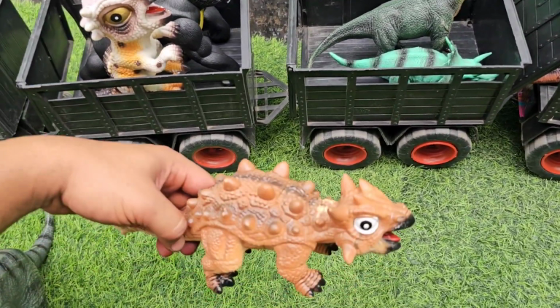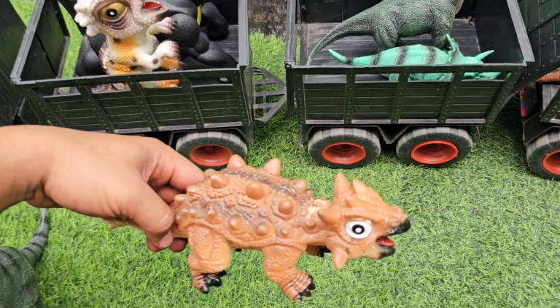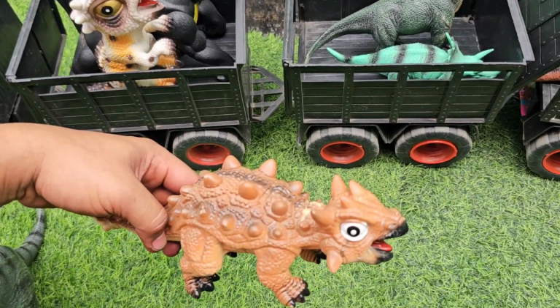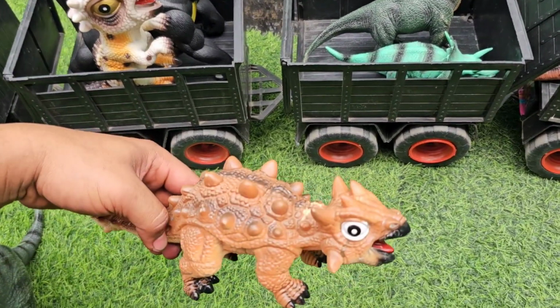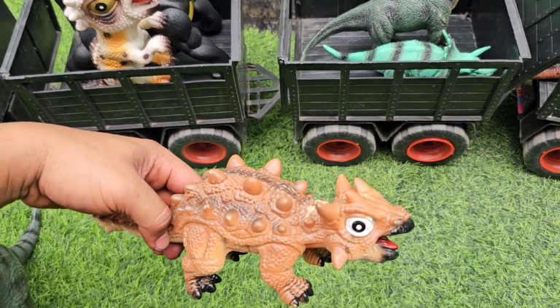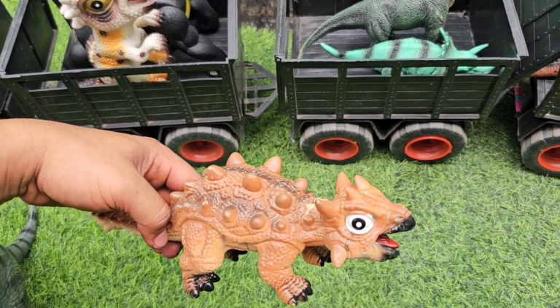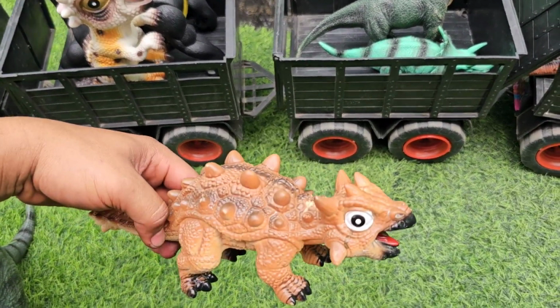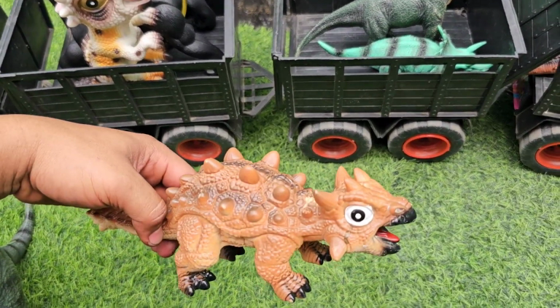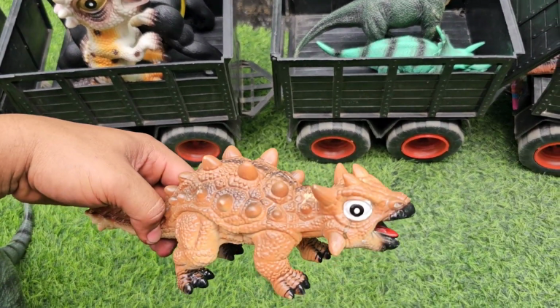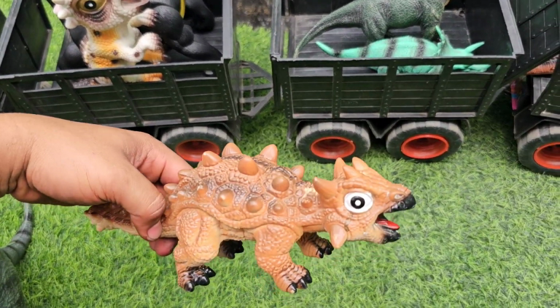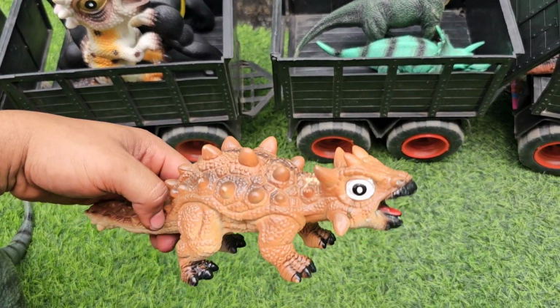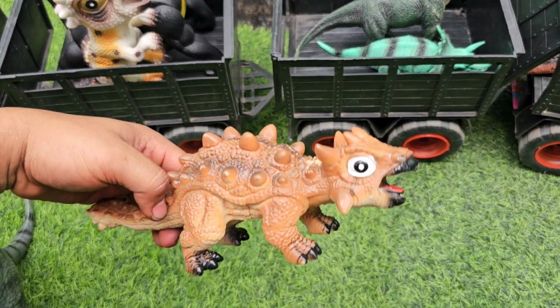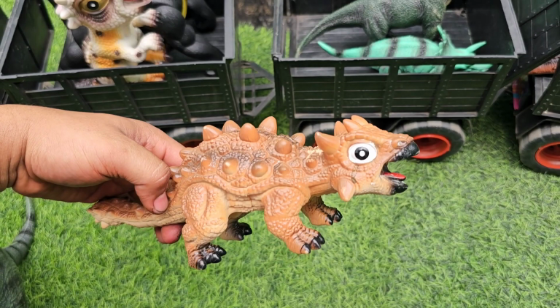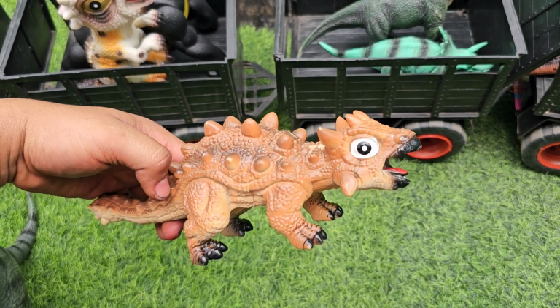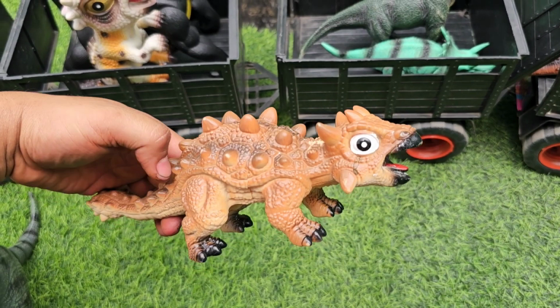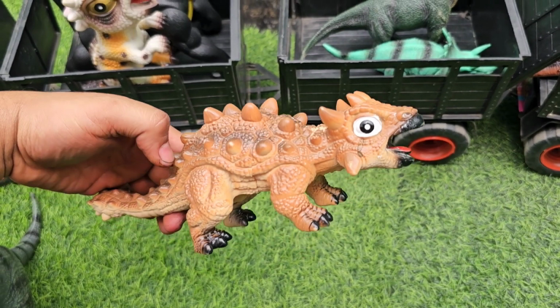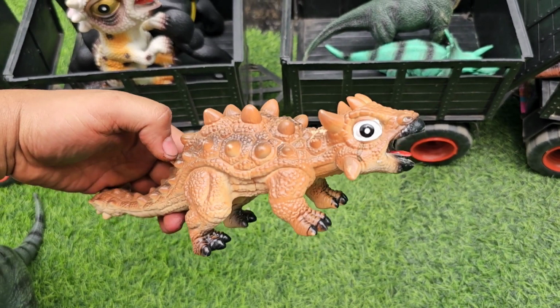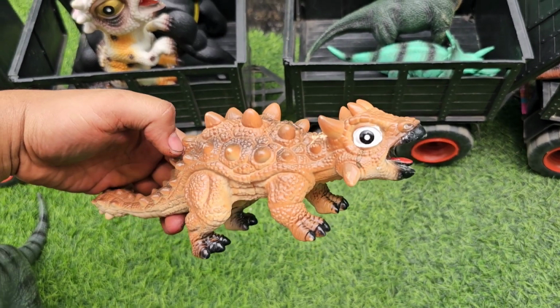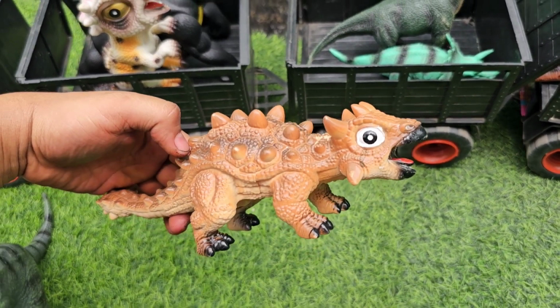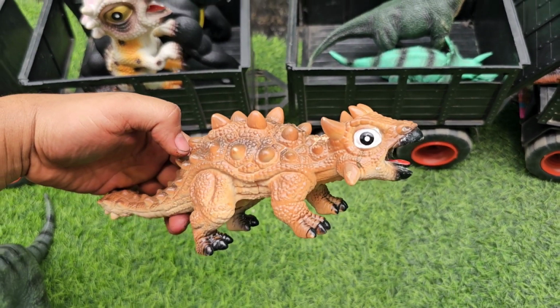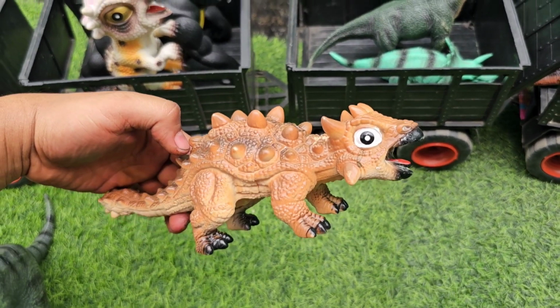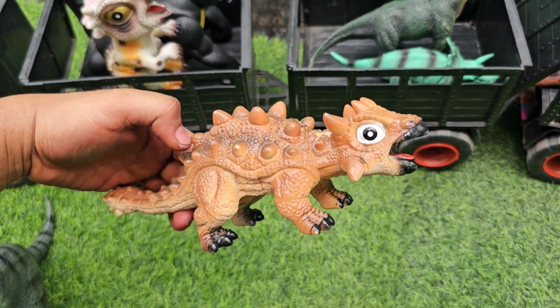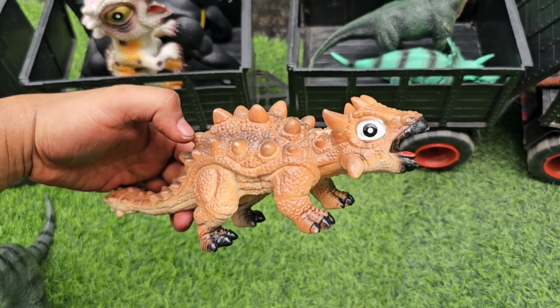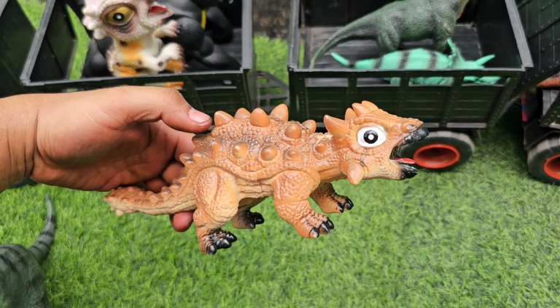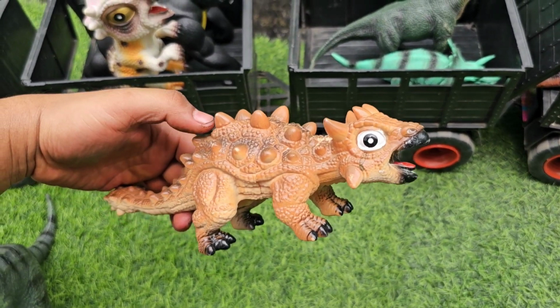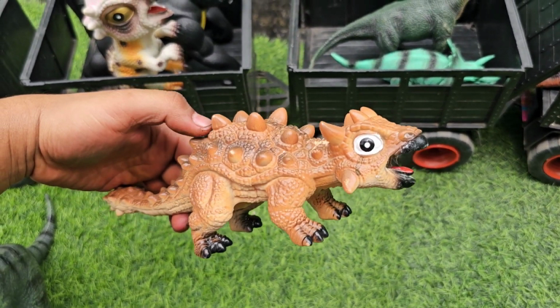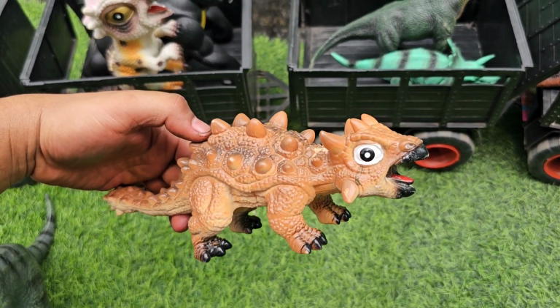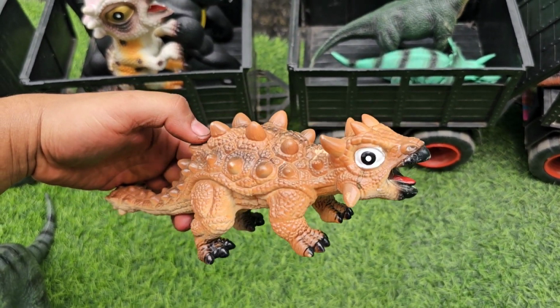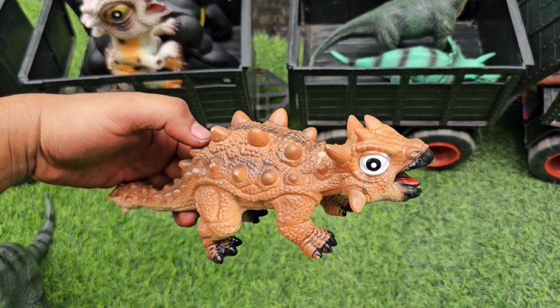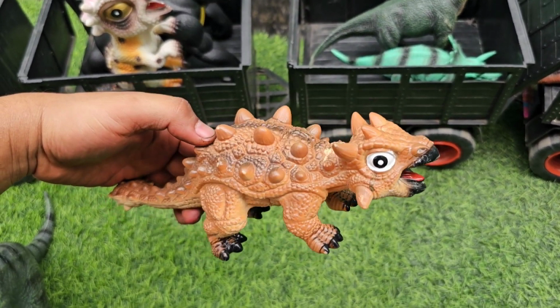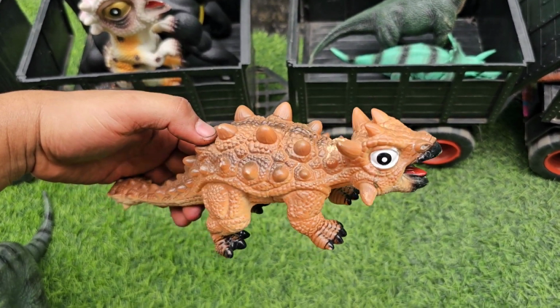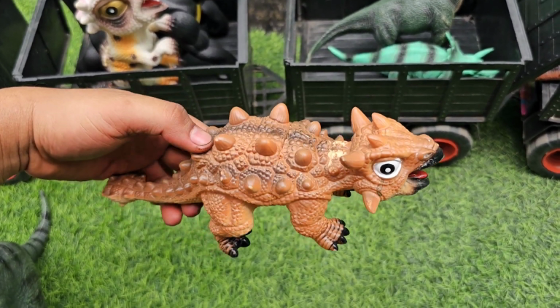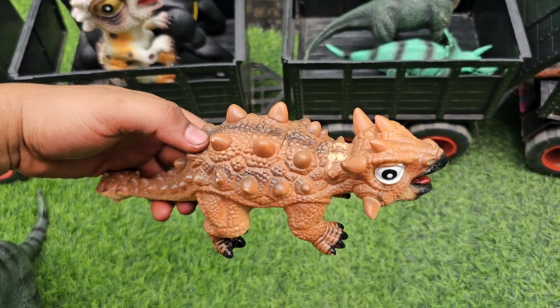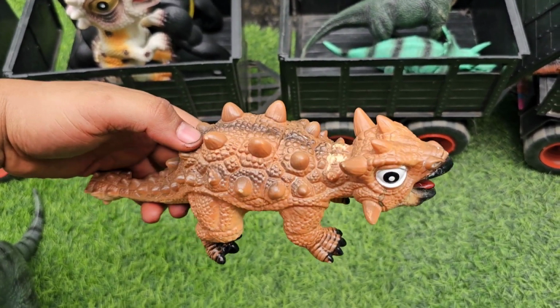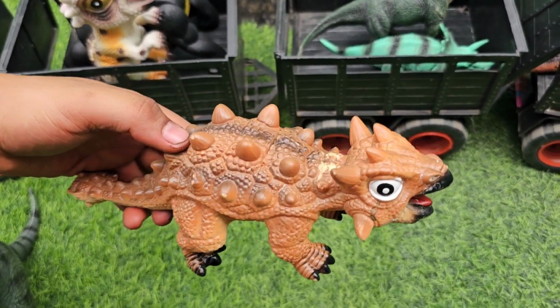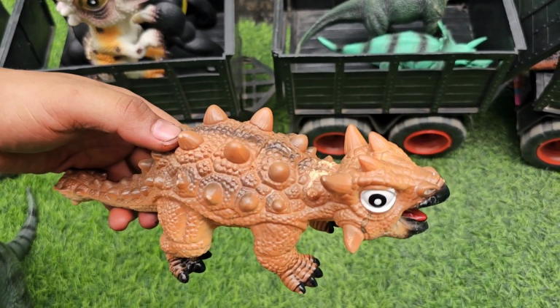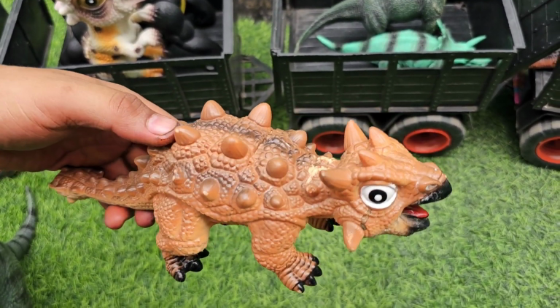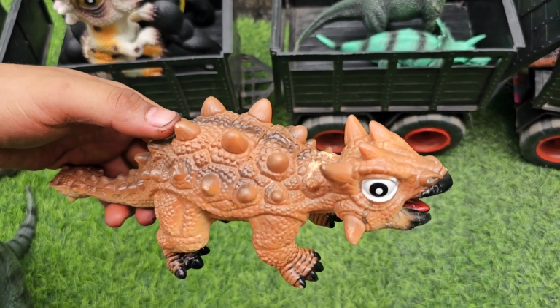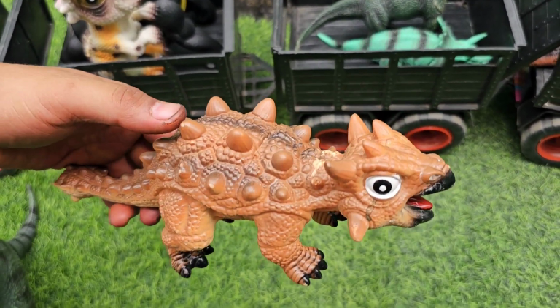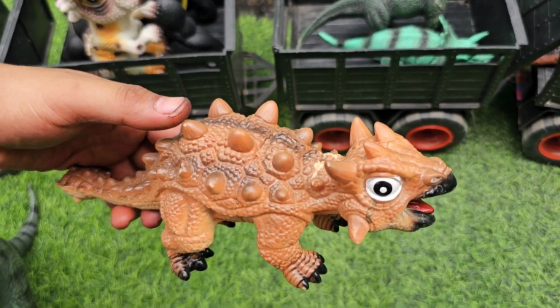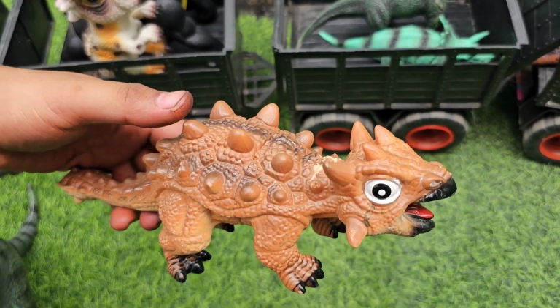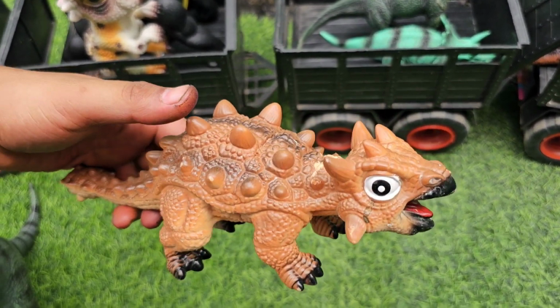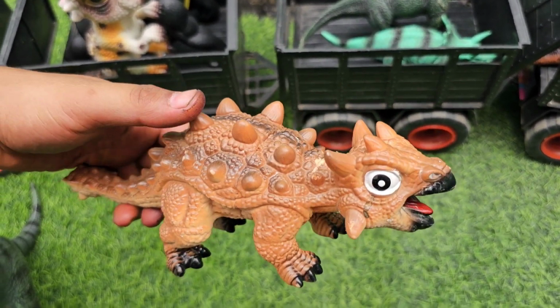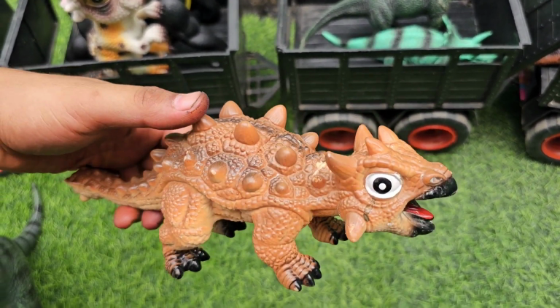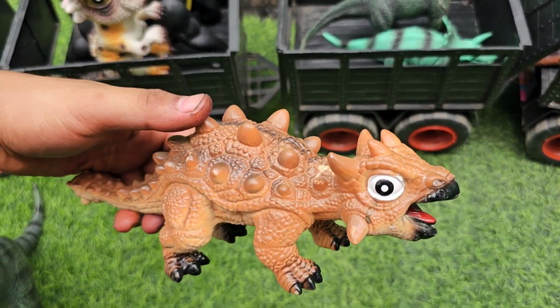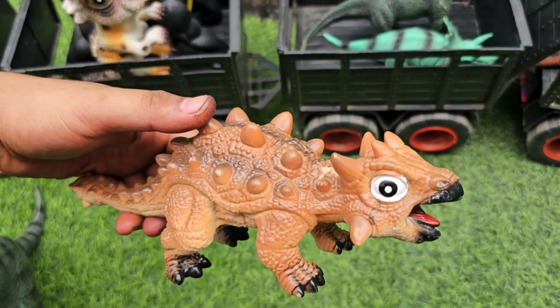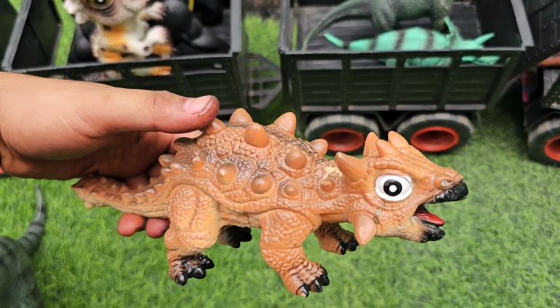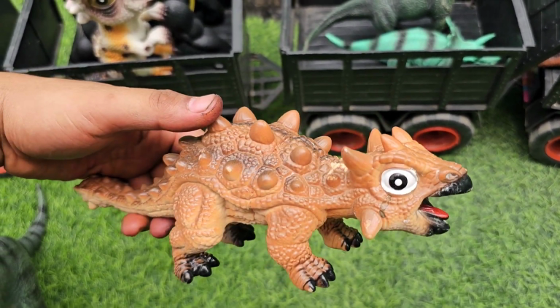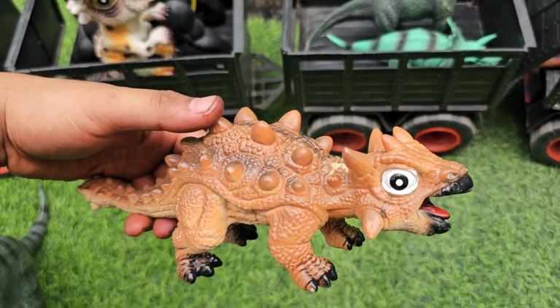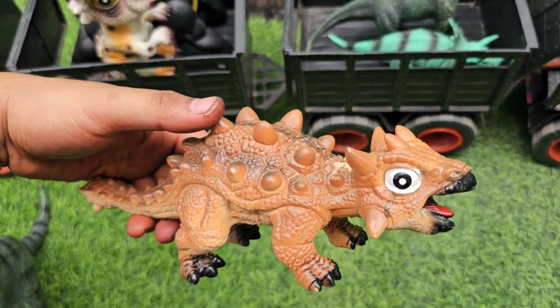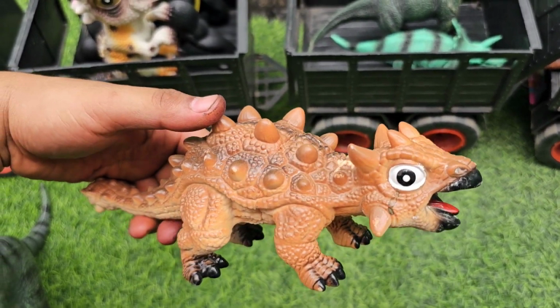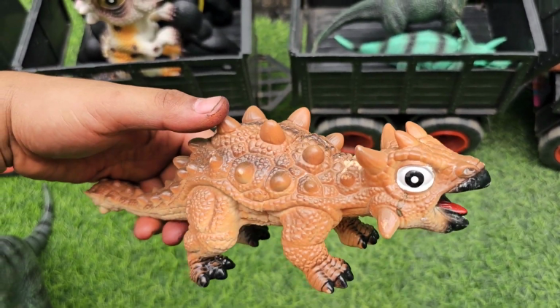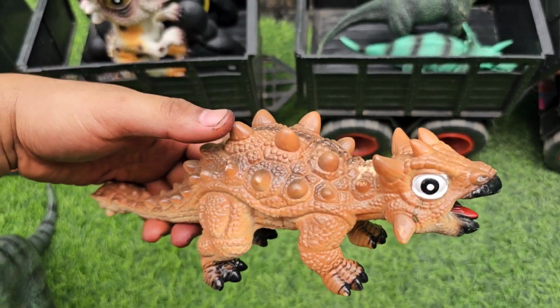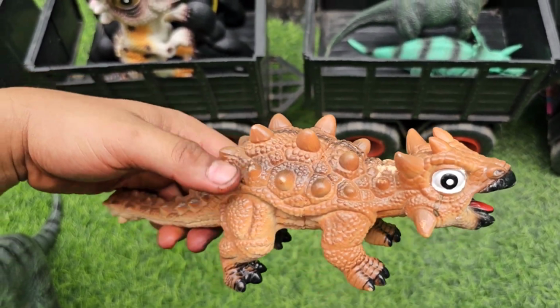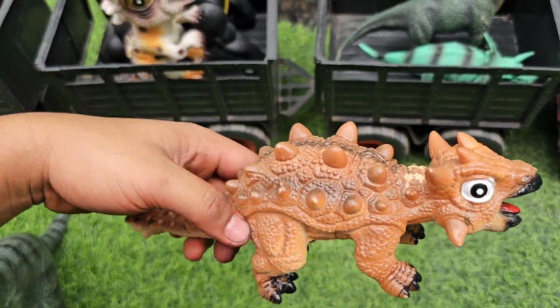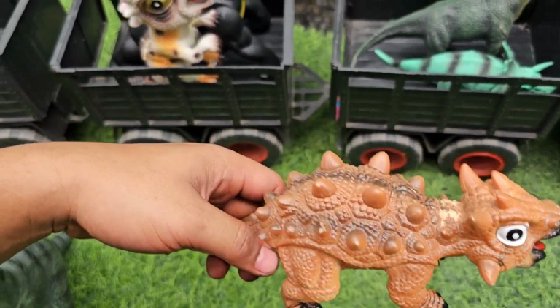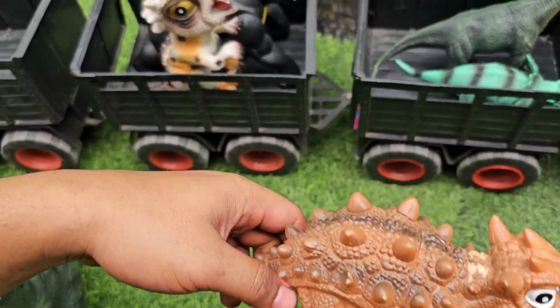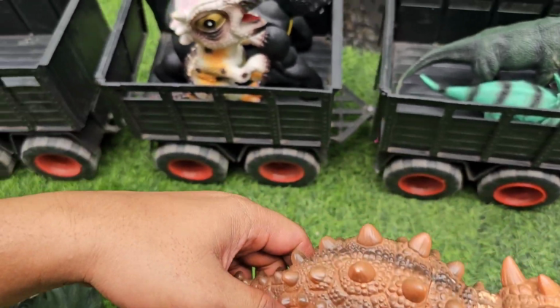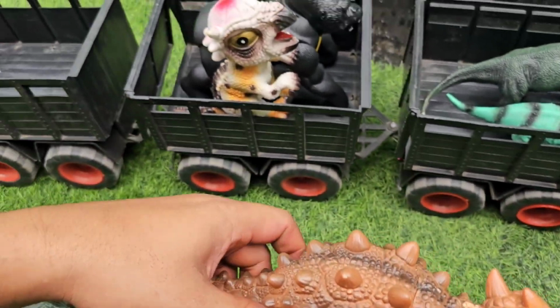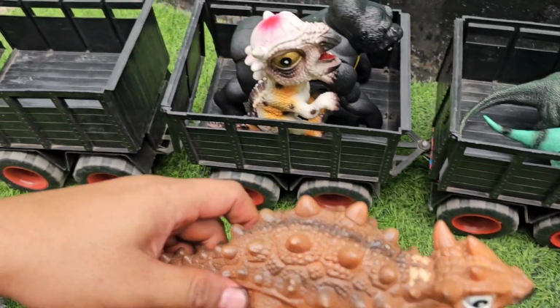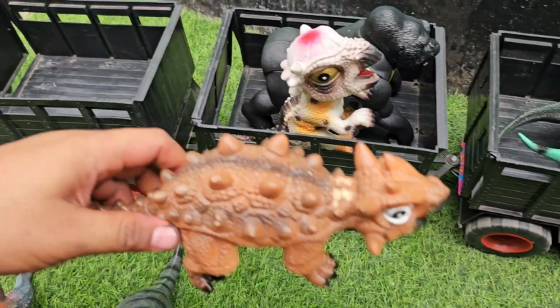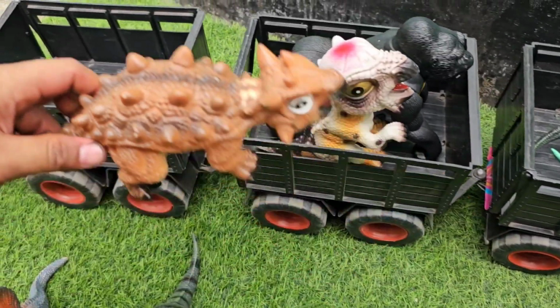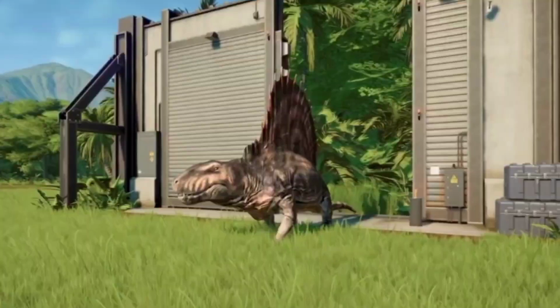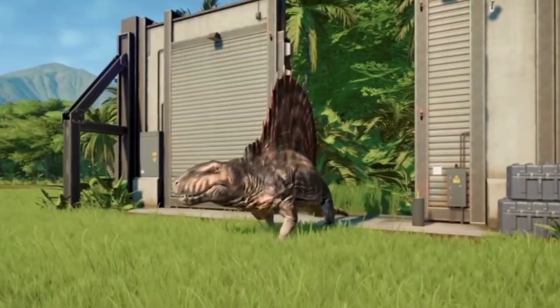Yang ini ada Ankylosaurus. Ada tempurung berduri di punggungnya teman-teman, kita kumpulkan ya.